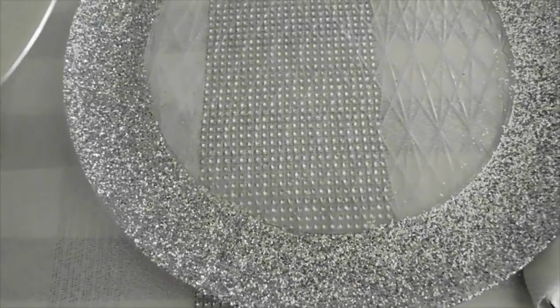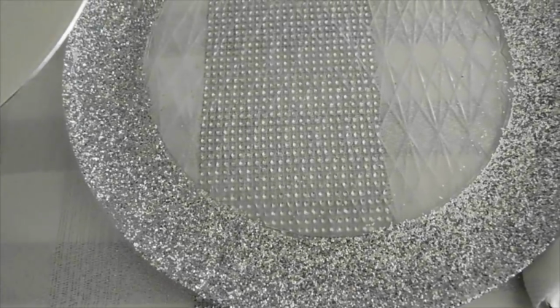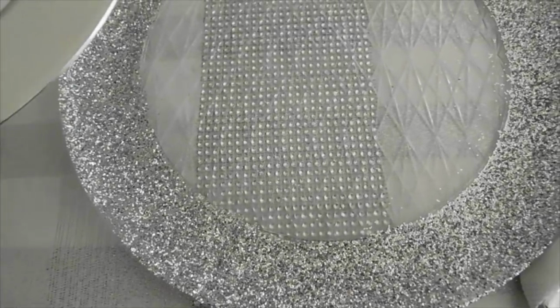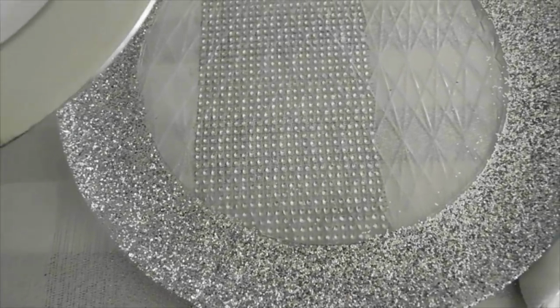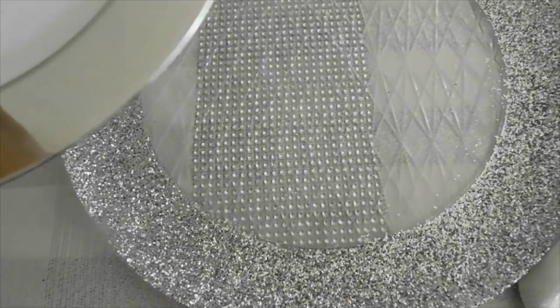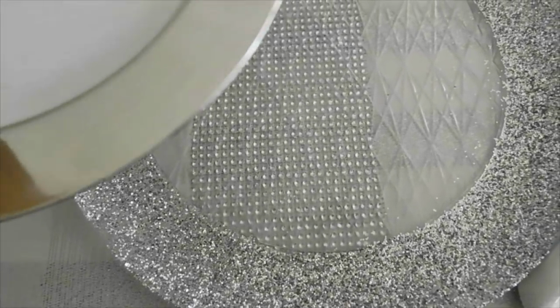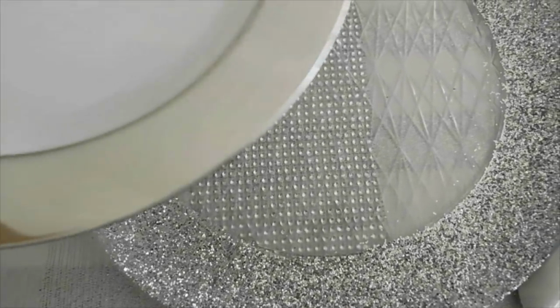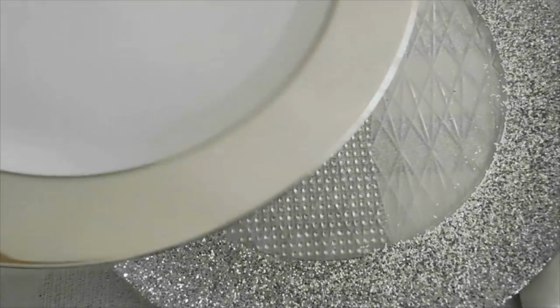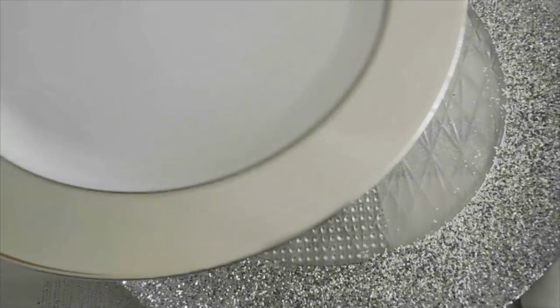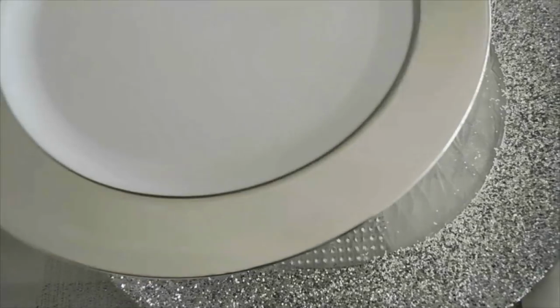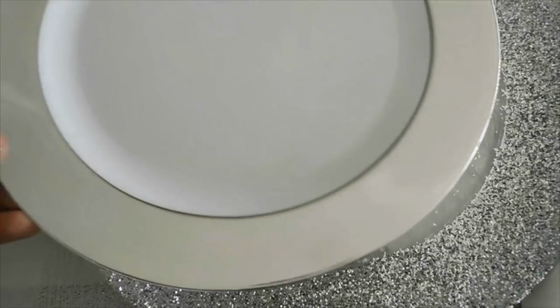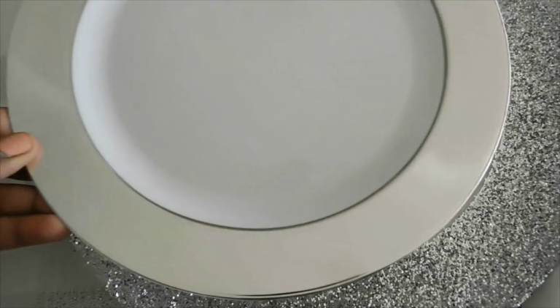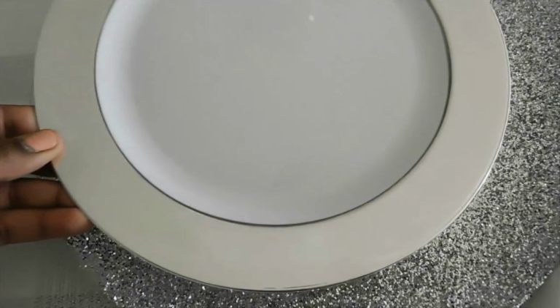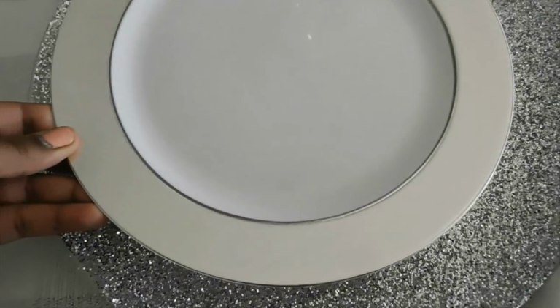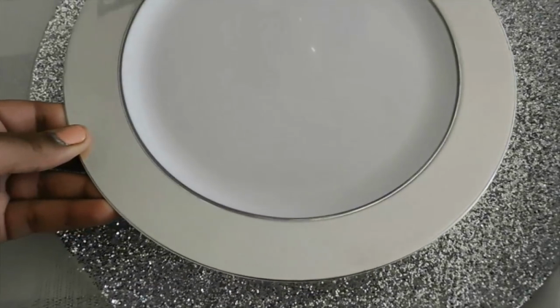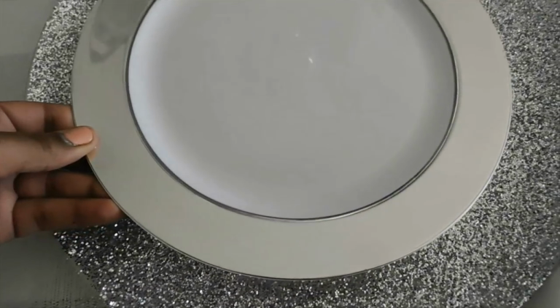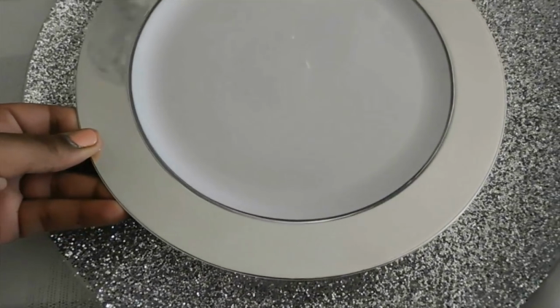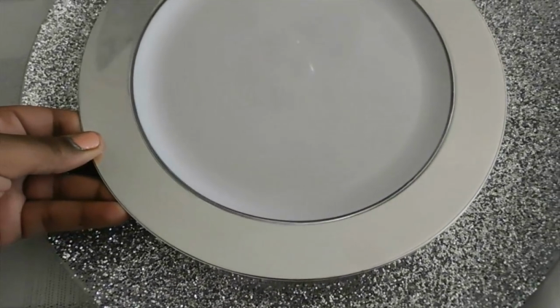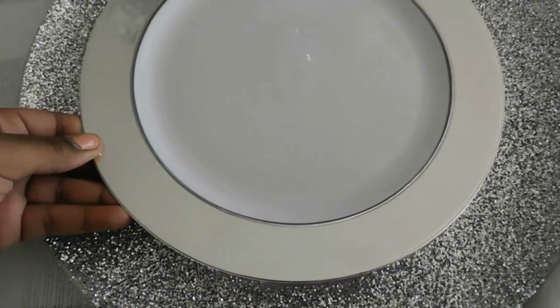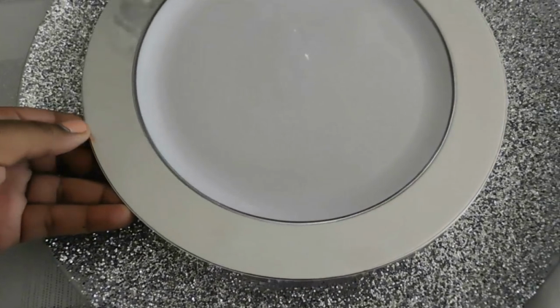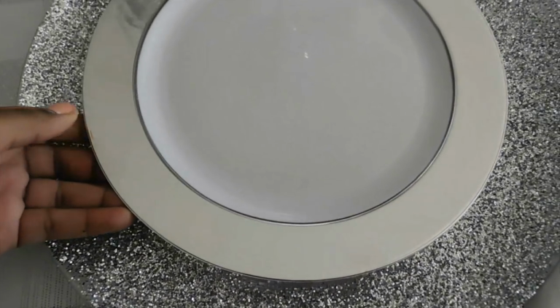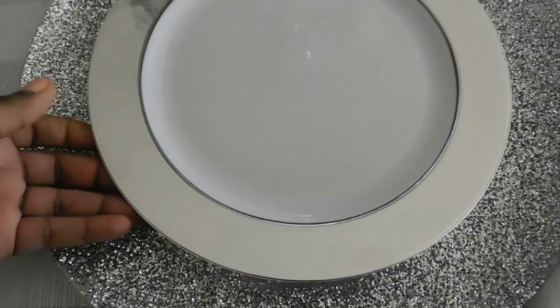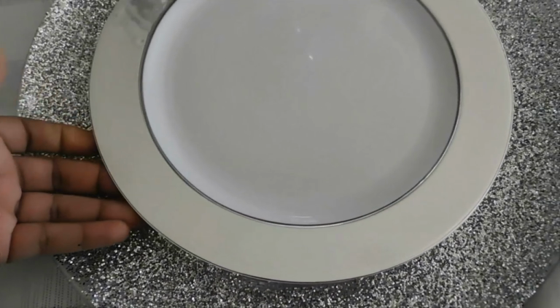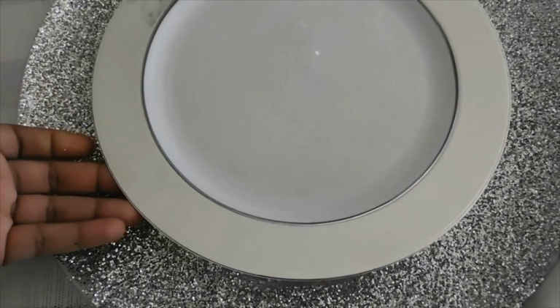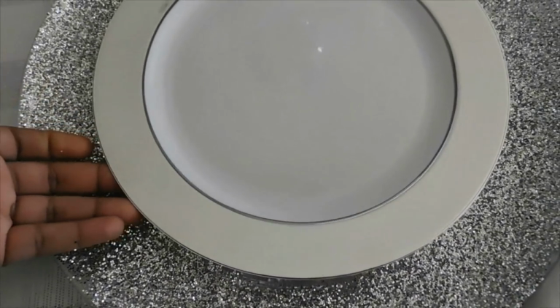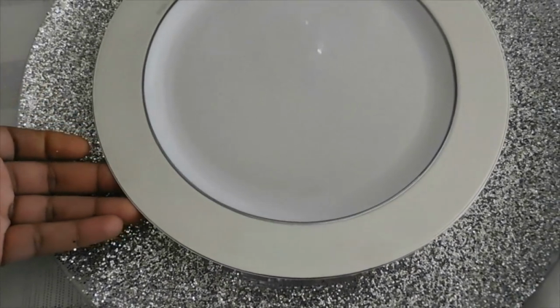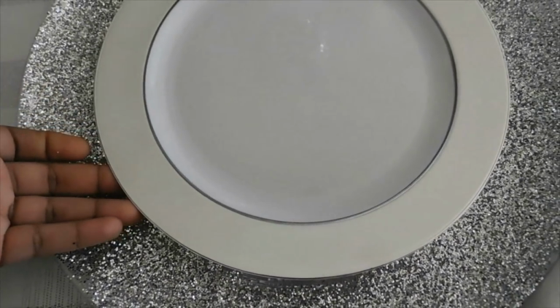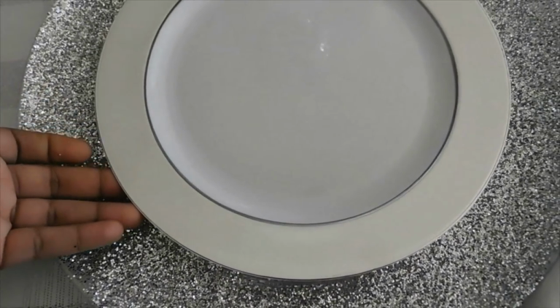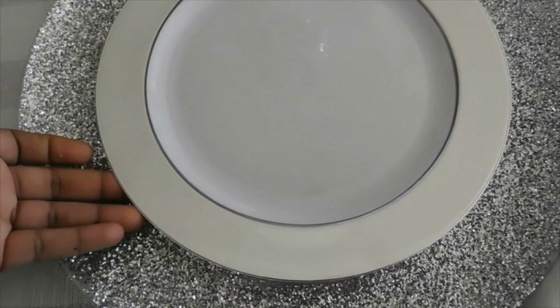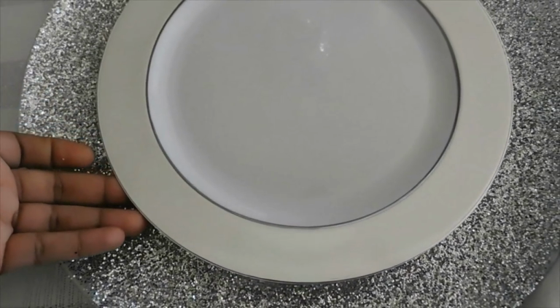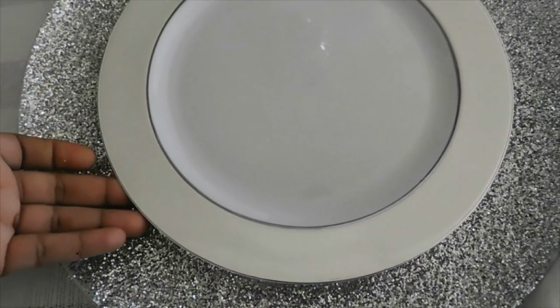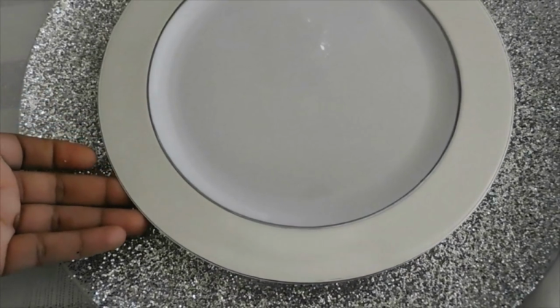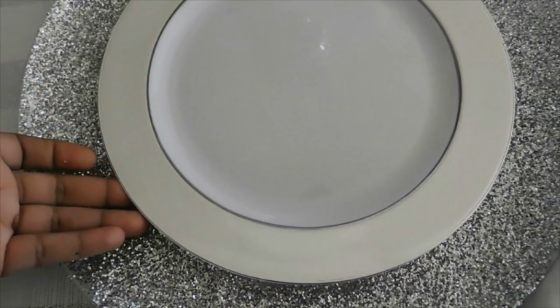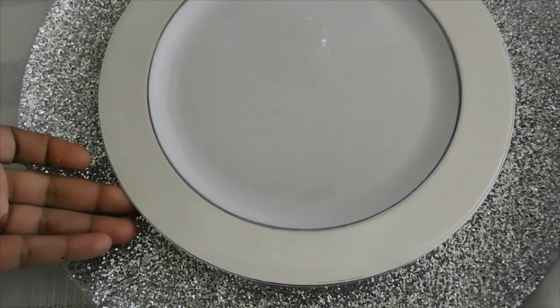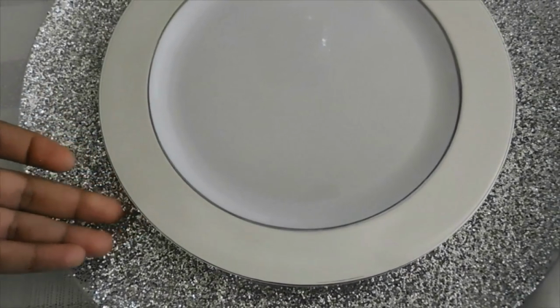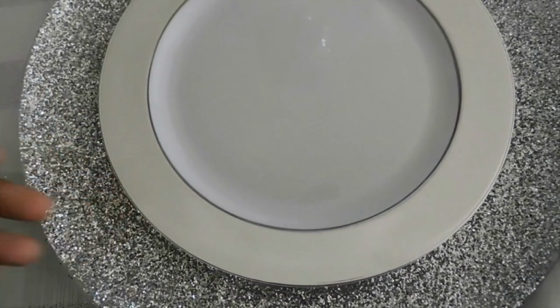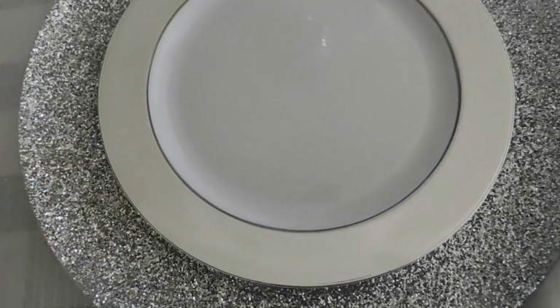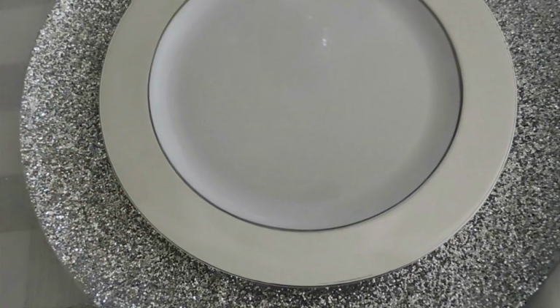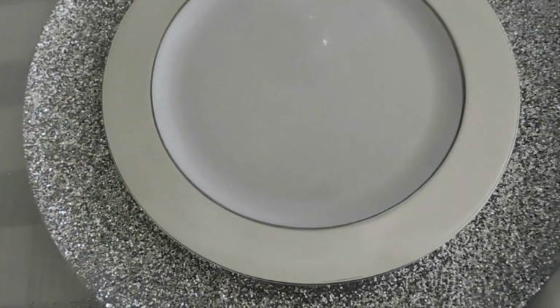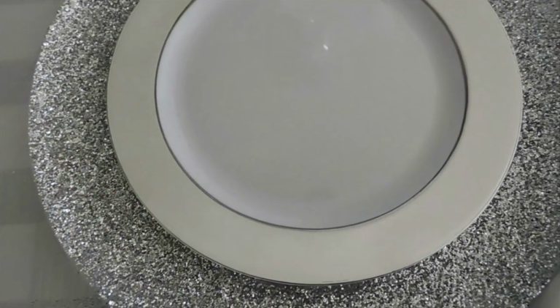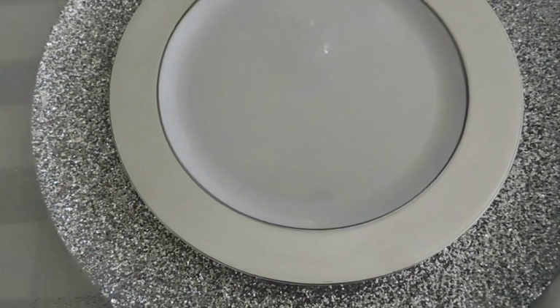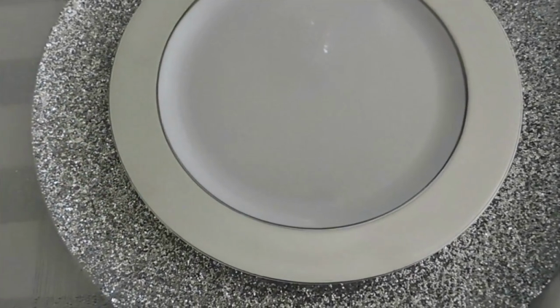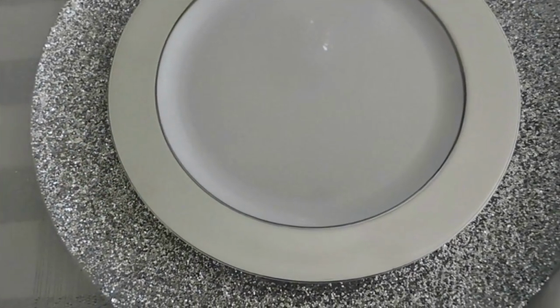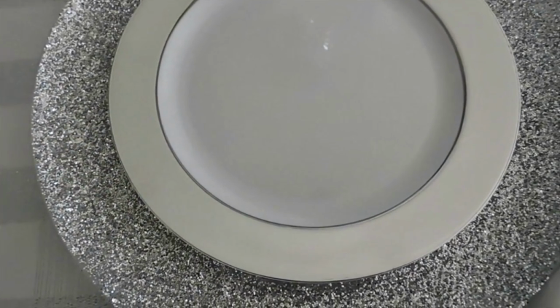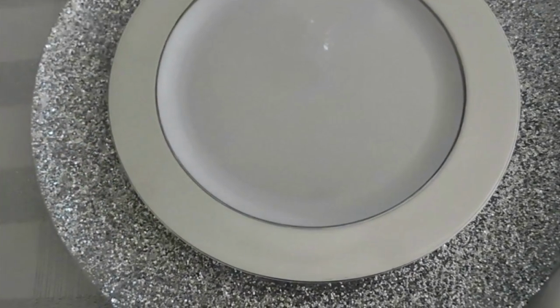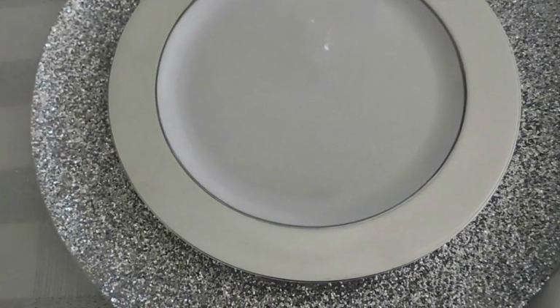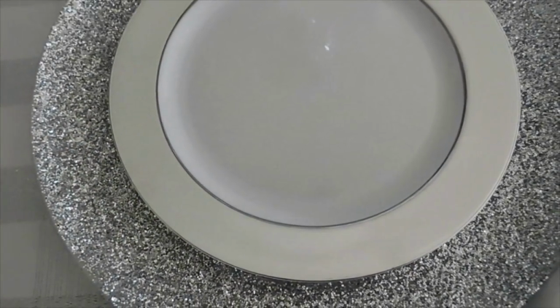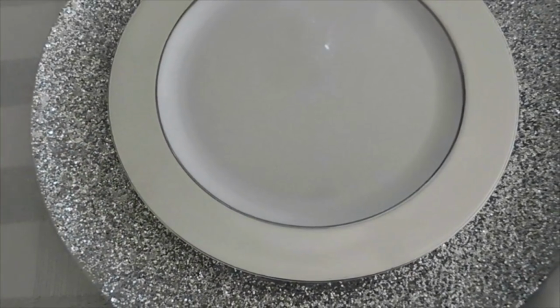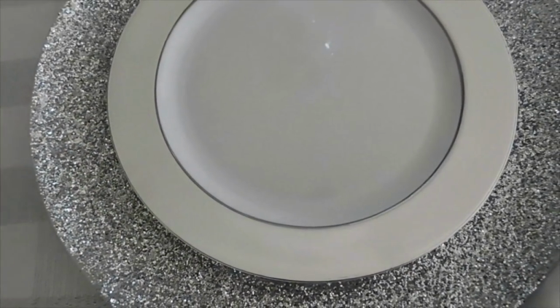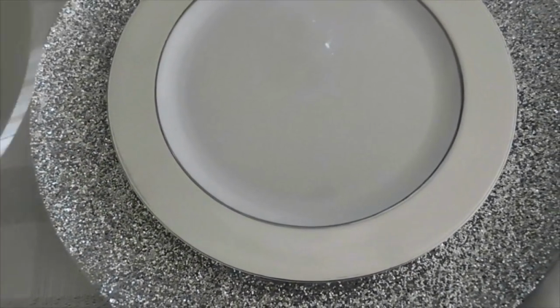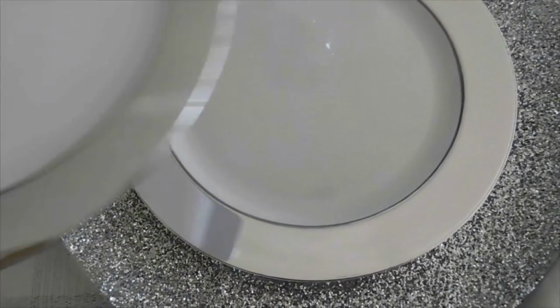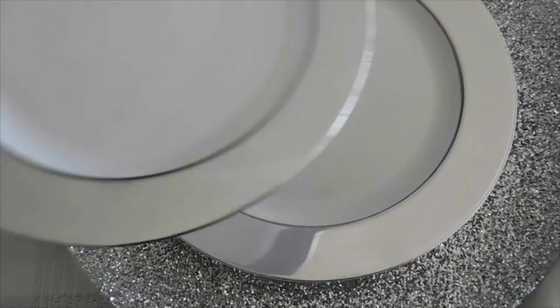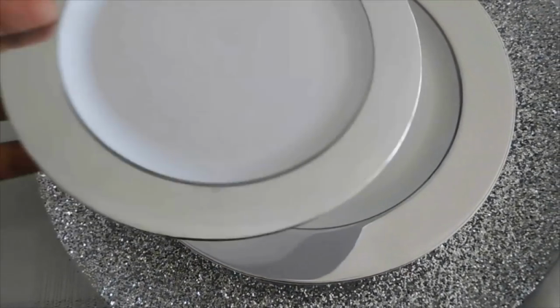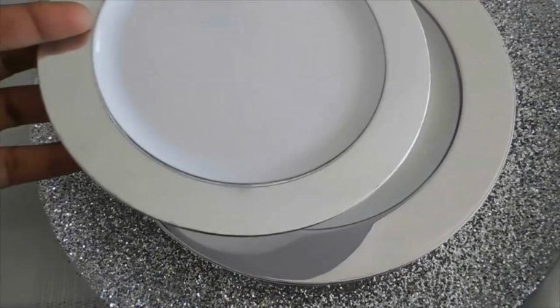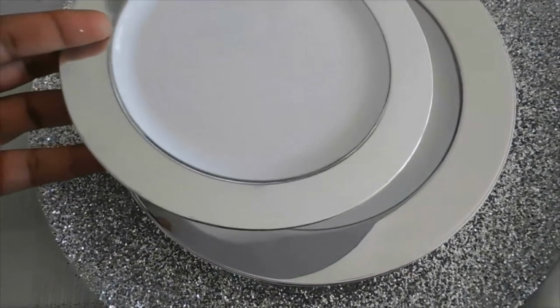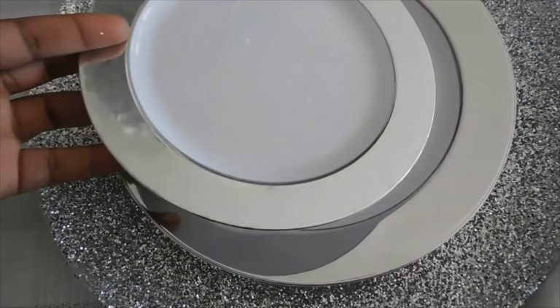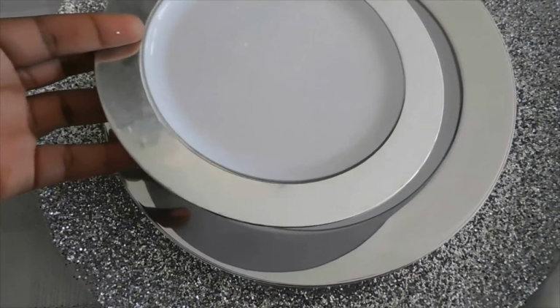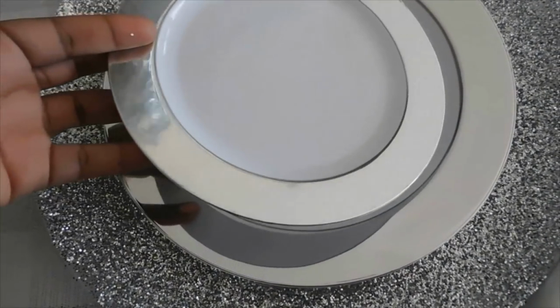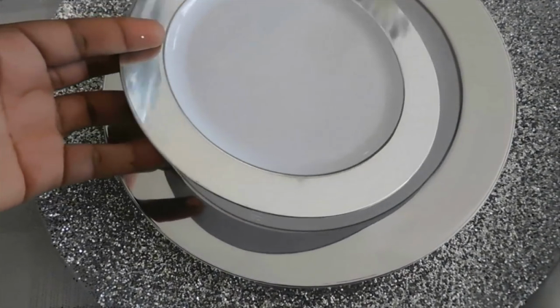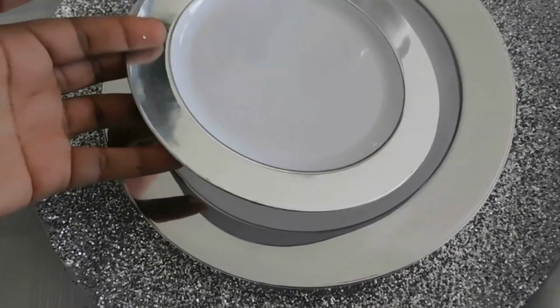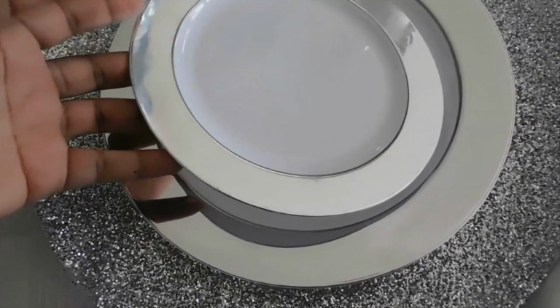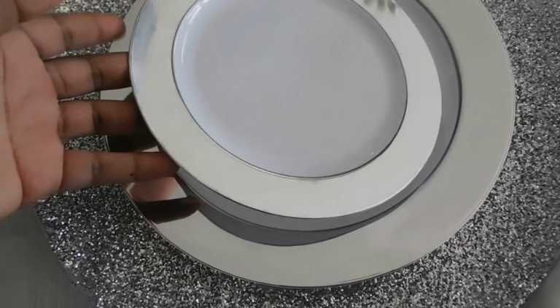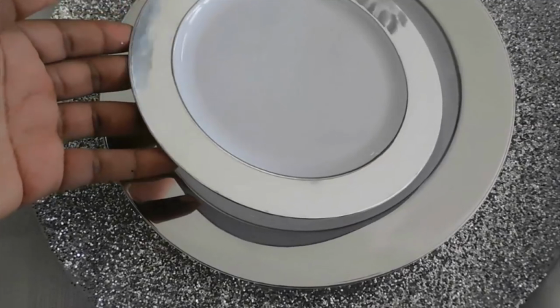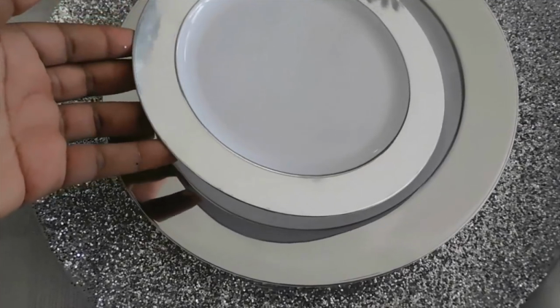Then I just started to add the plates — so it was the plate, then the saucer, and then the three bowls.